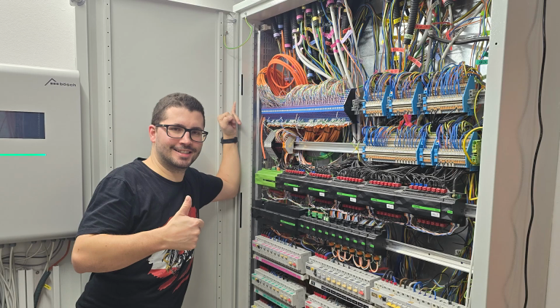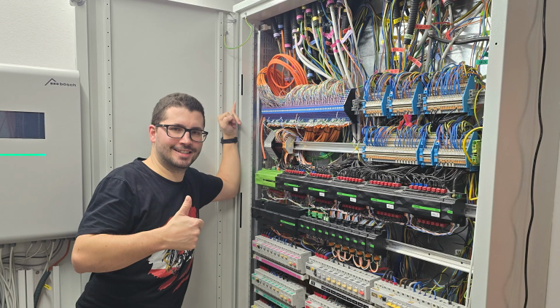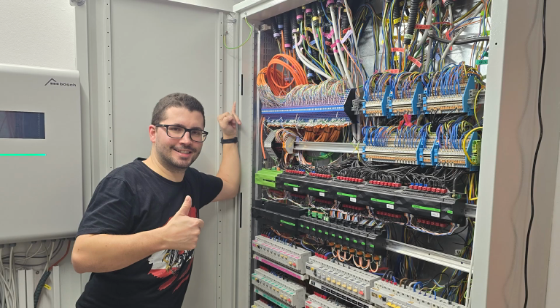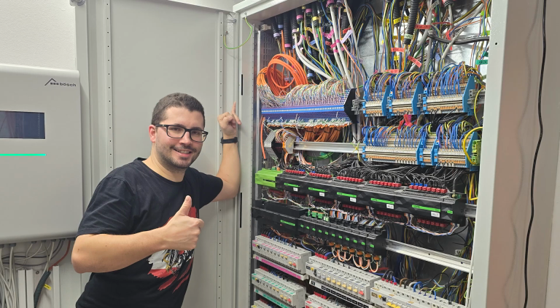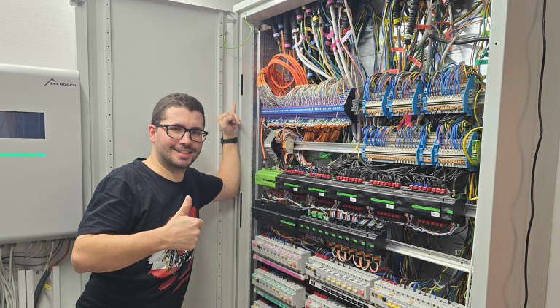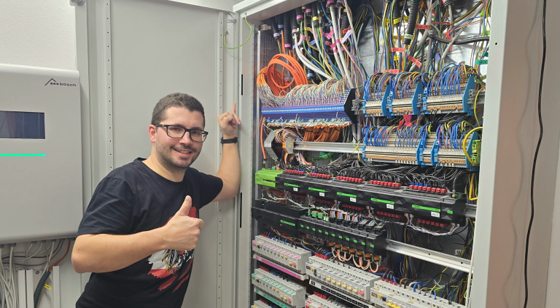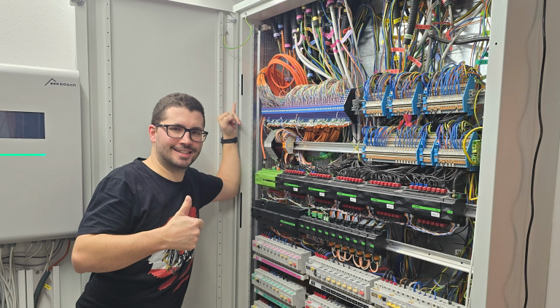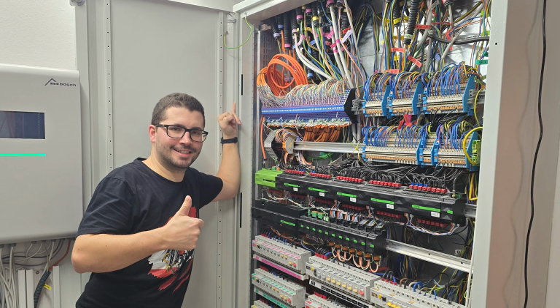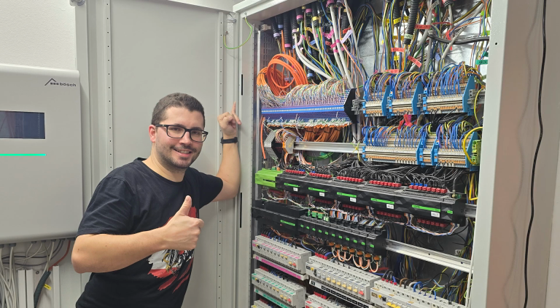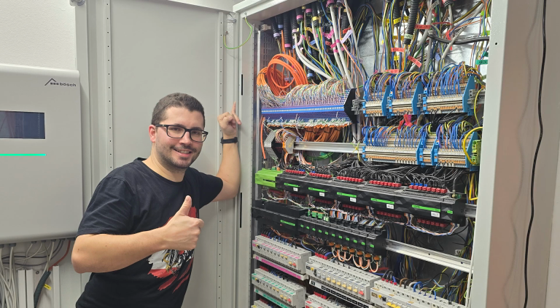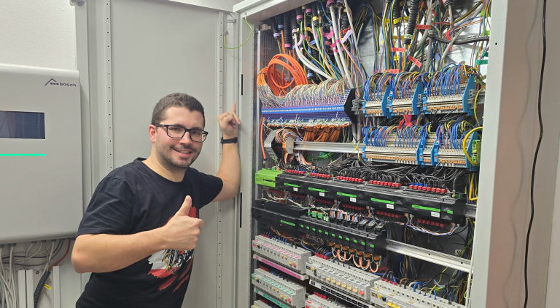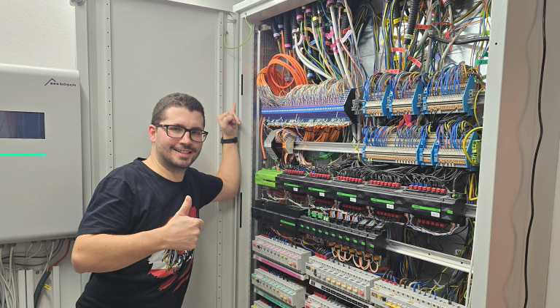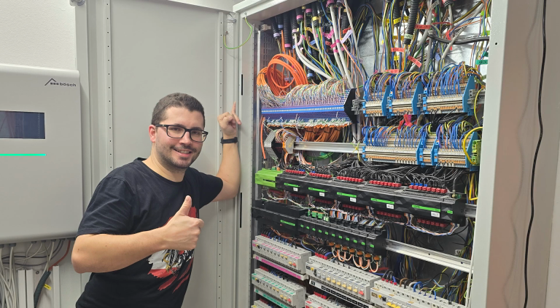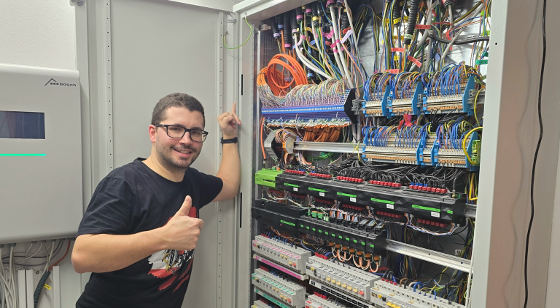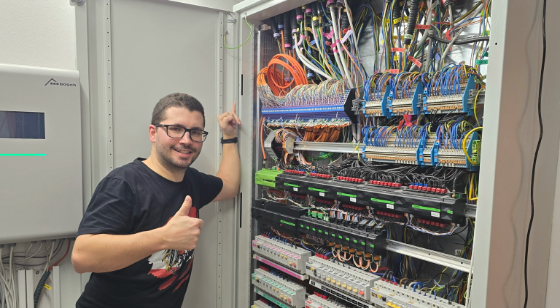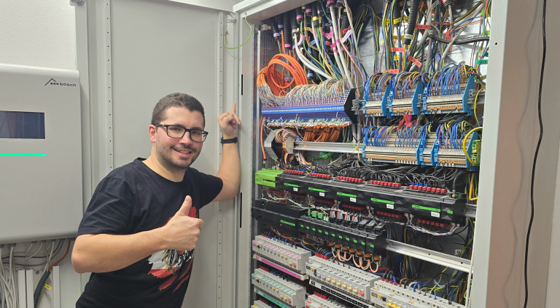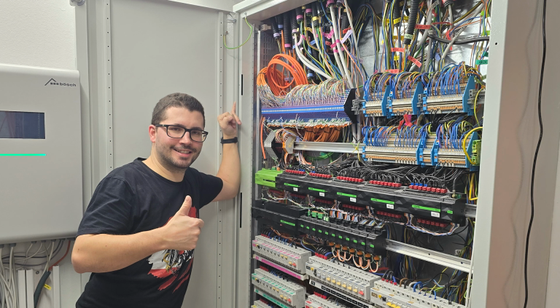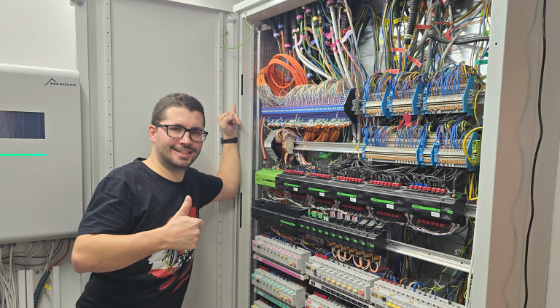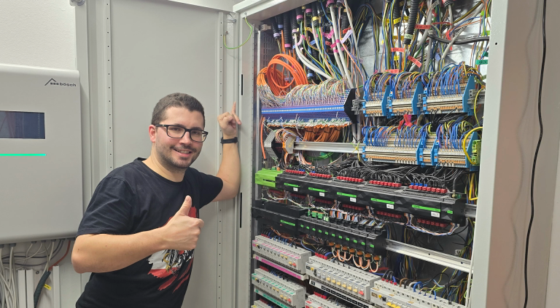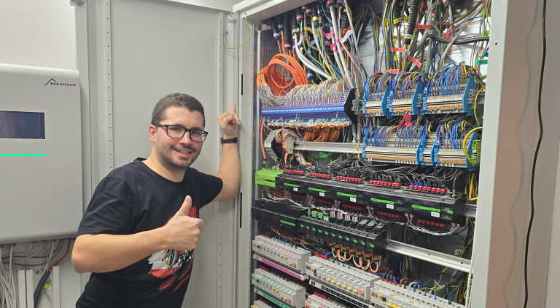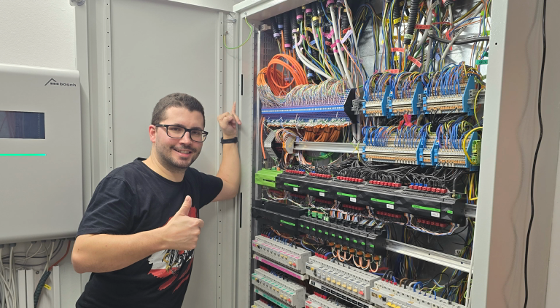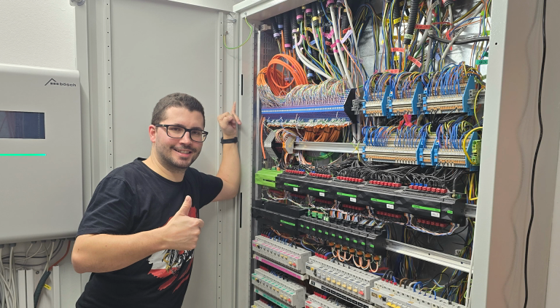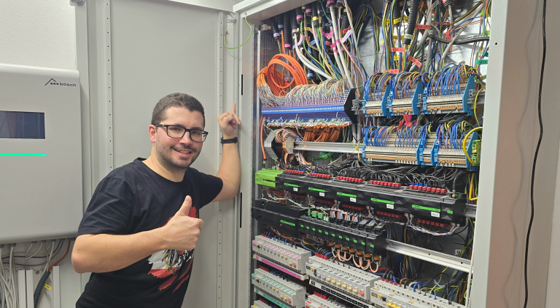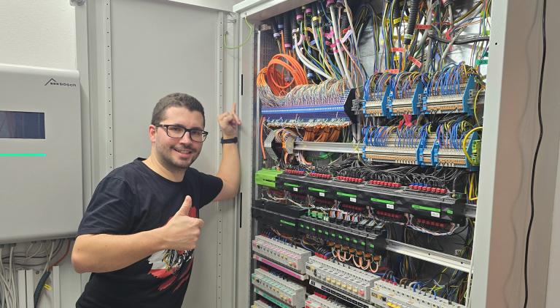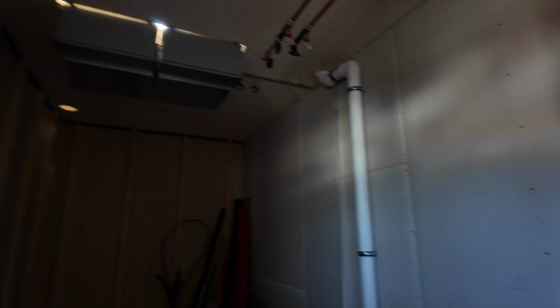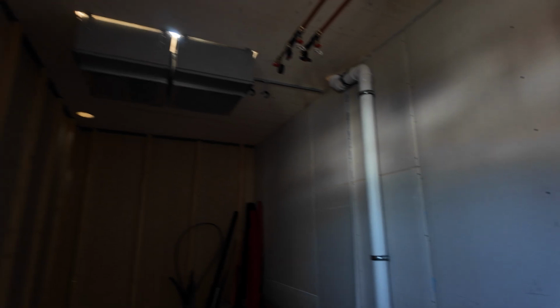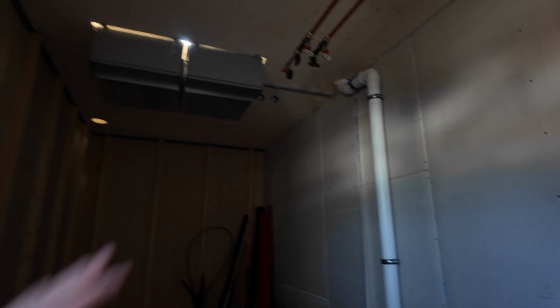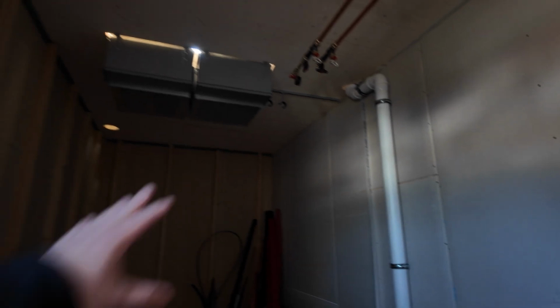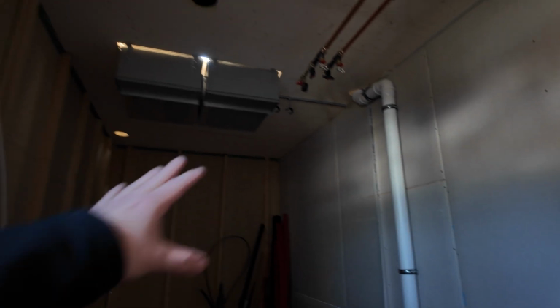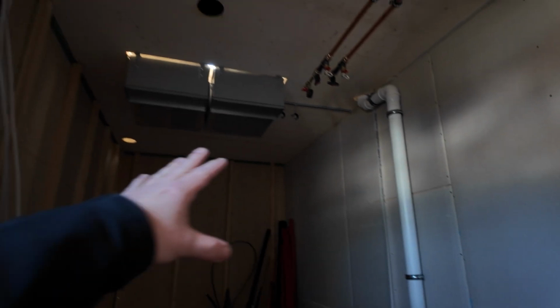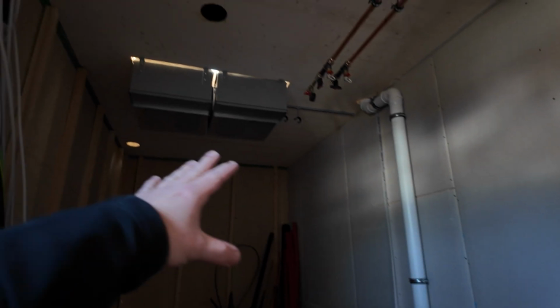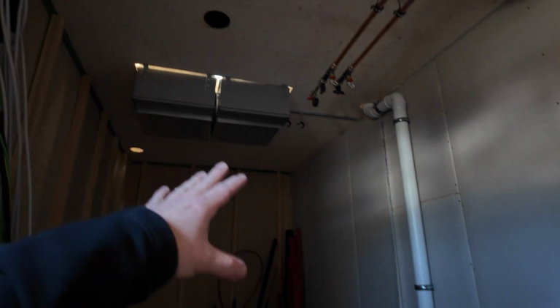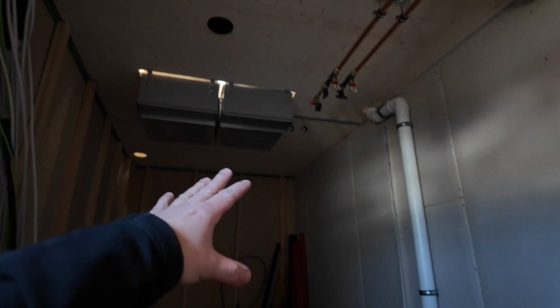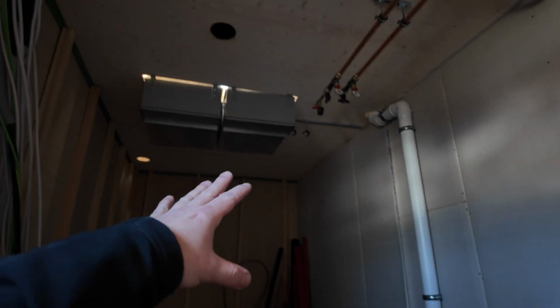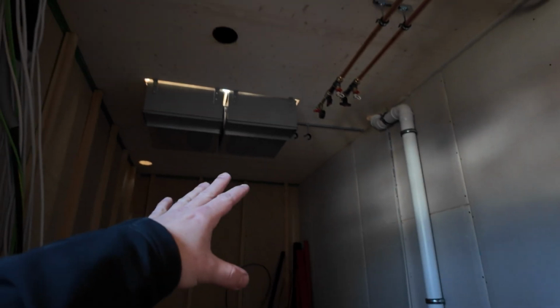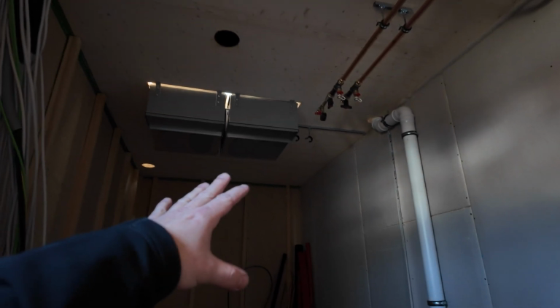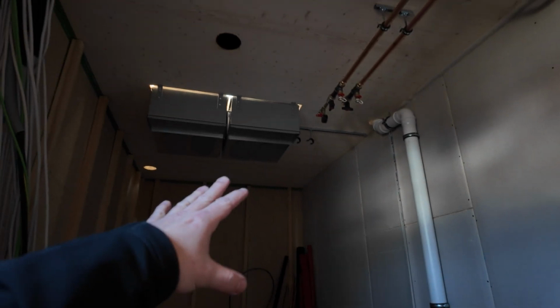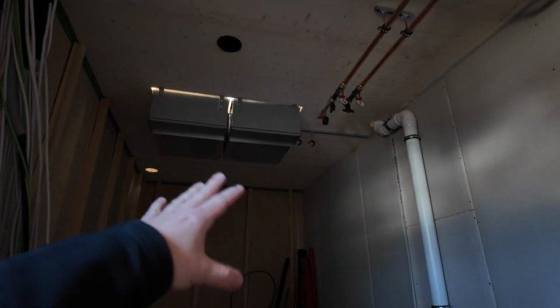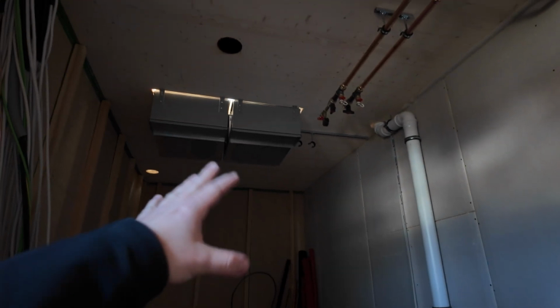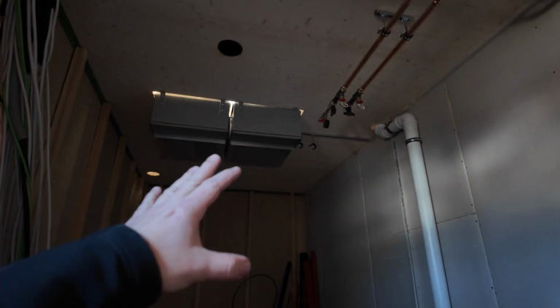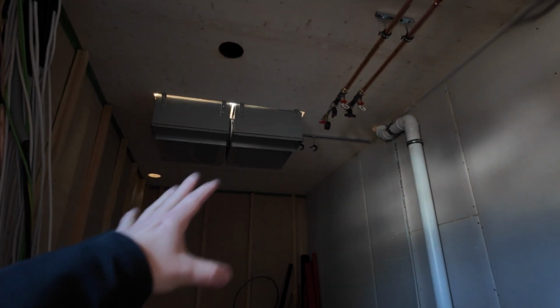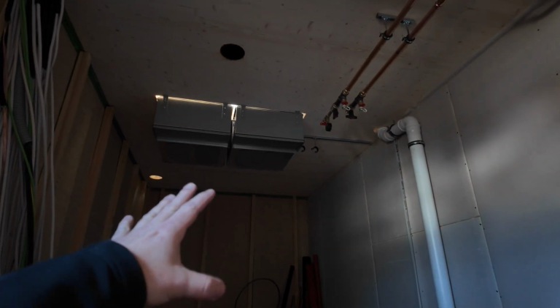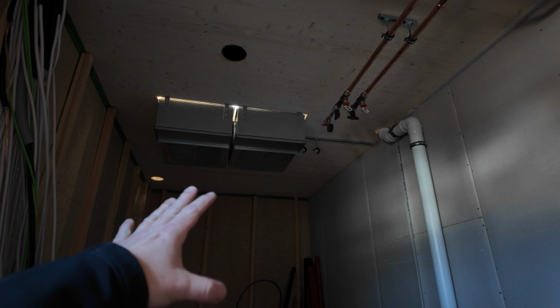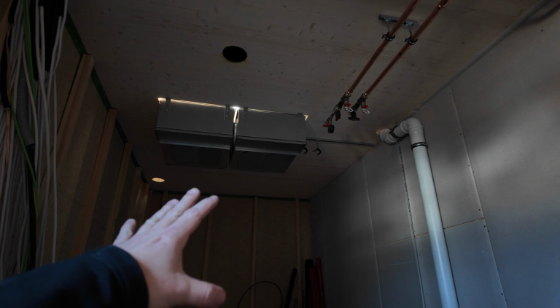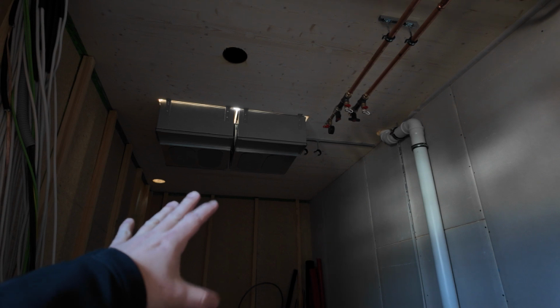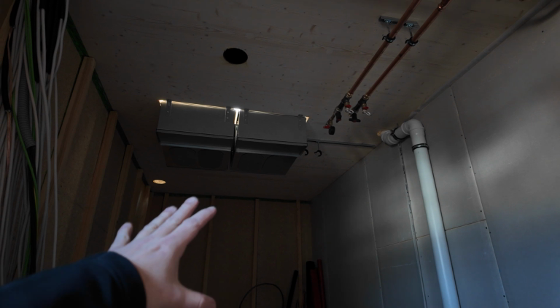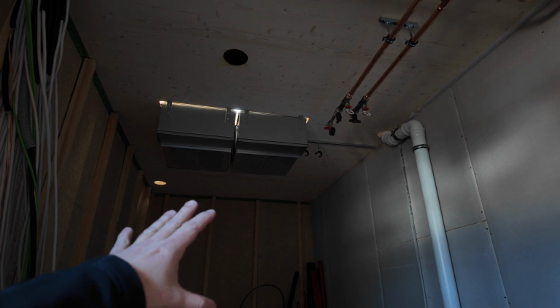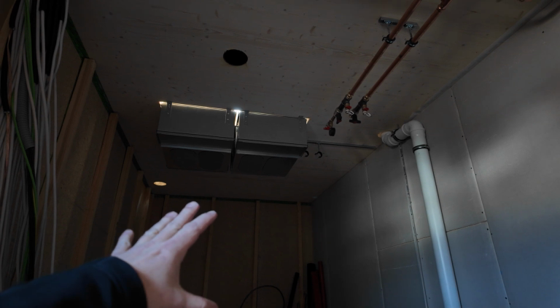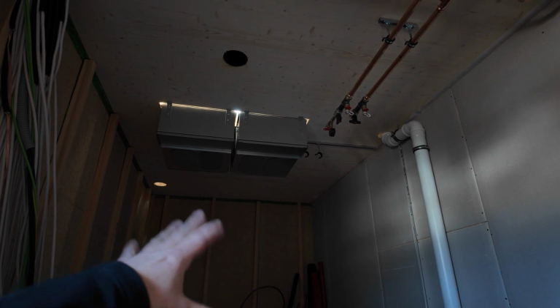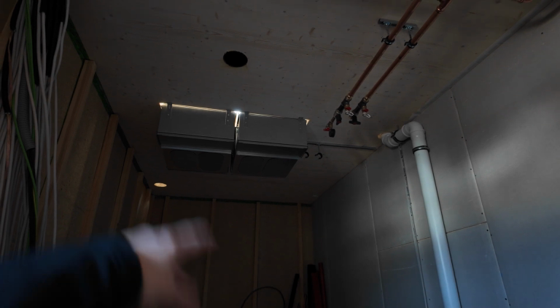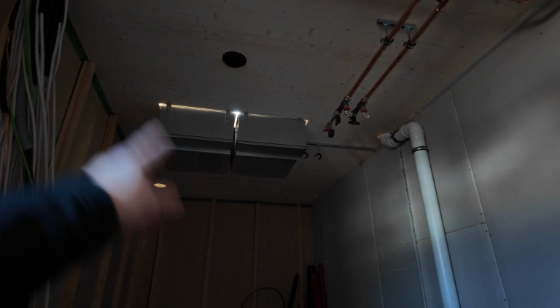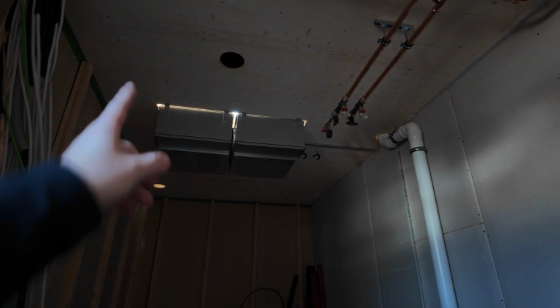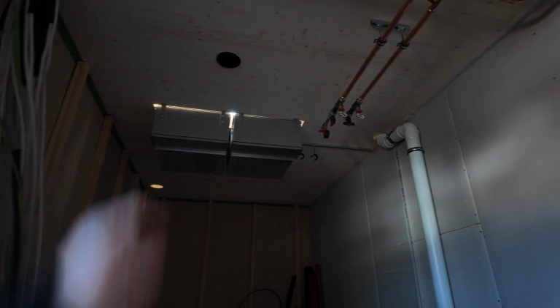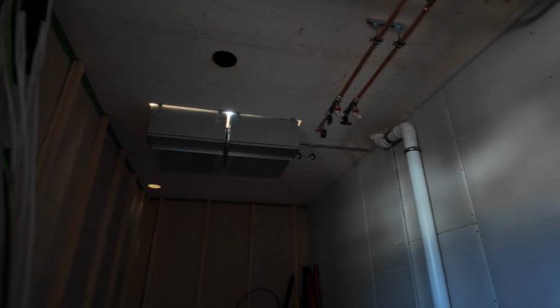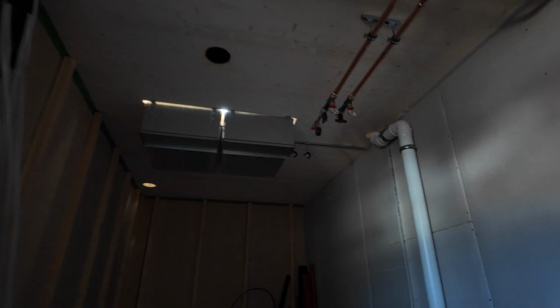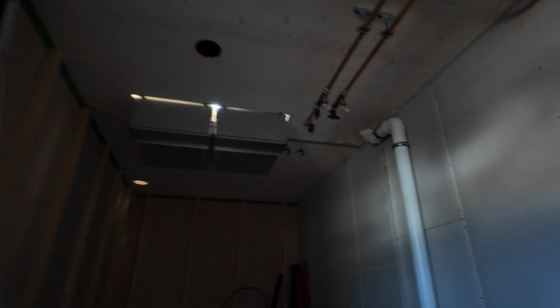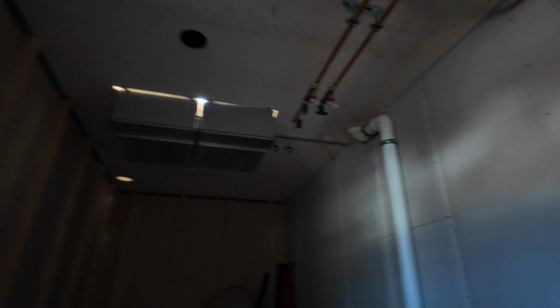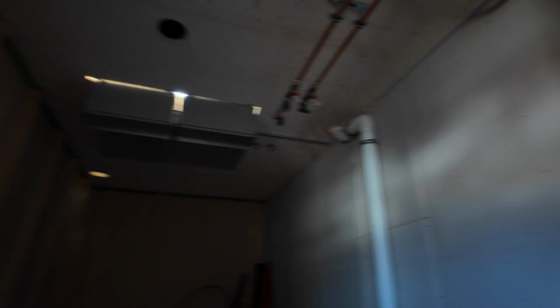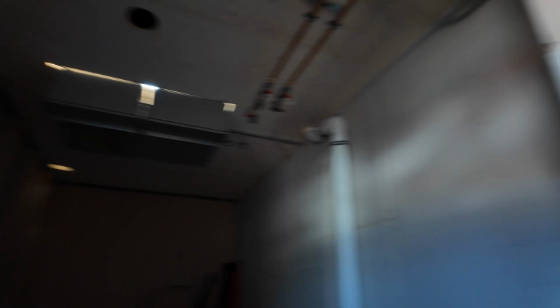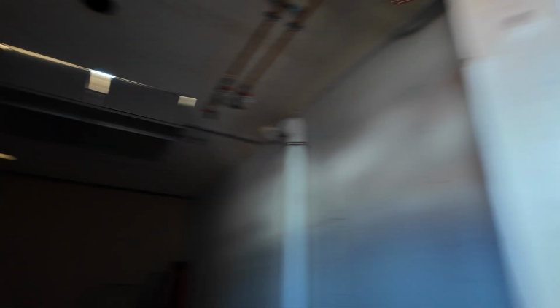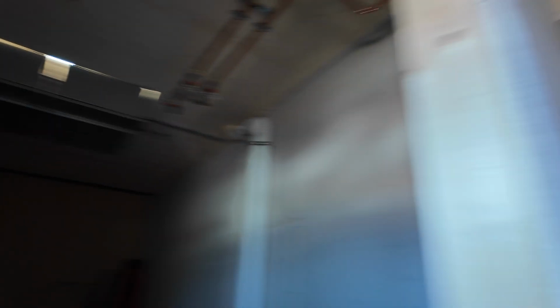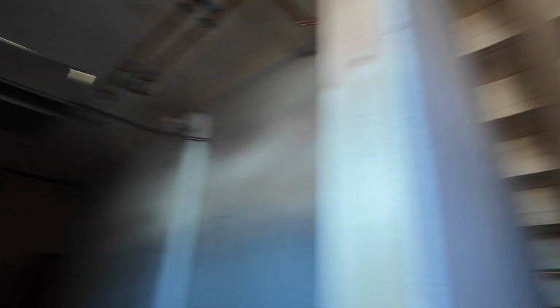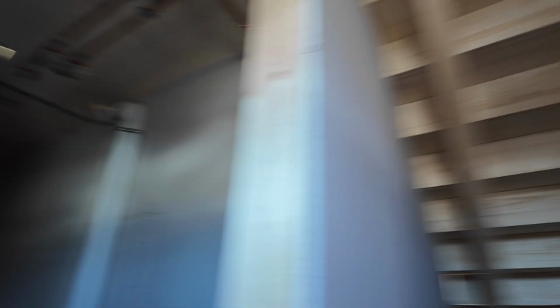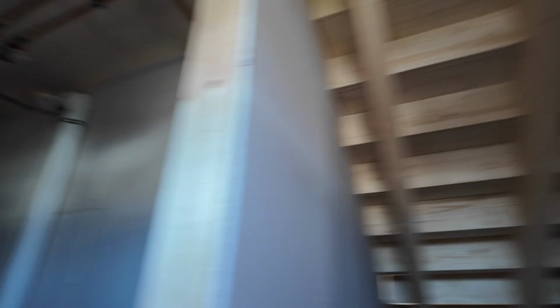A detailed video on the cabling will follow soon. This project also has a ventilation system, so upstairs you will see the piping.